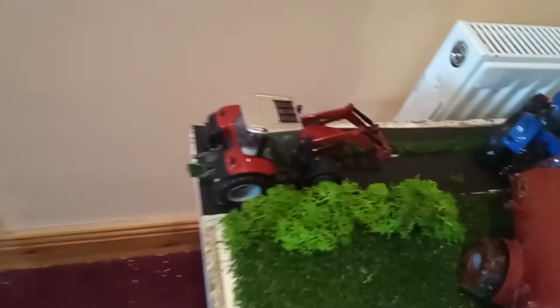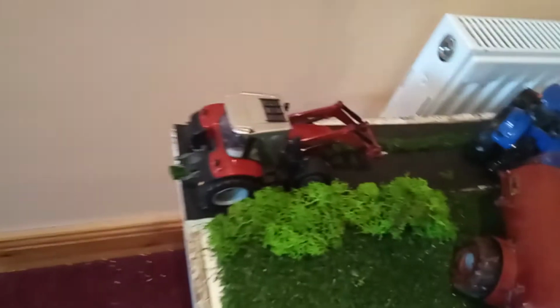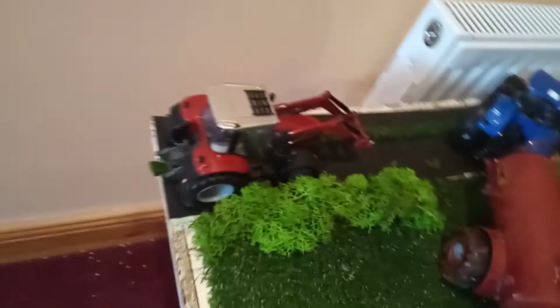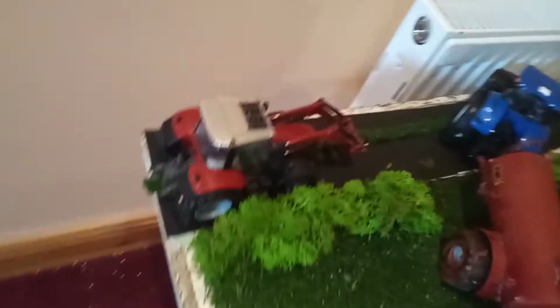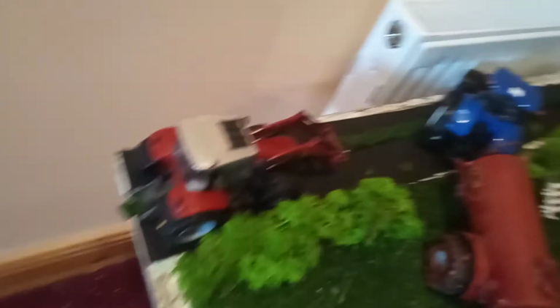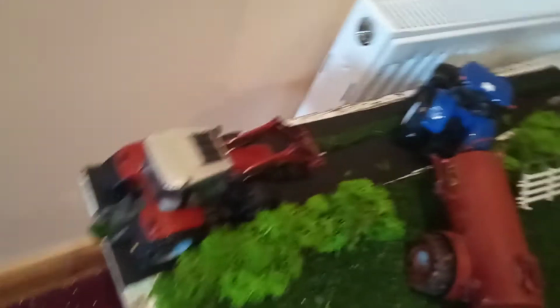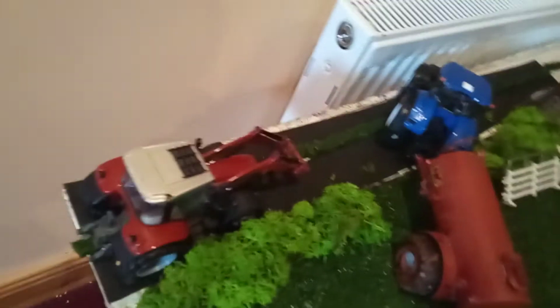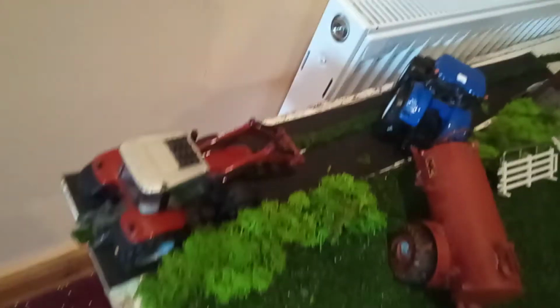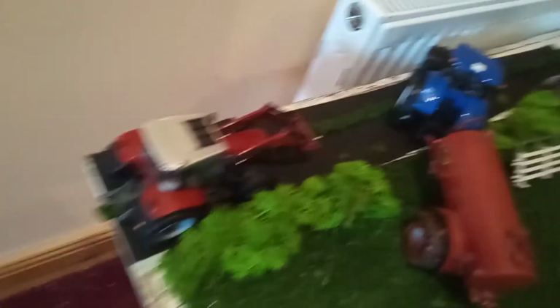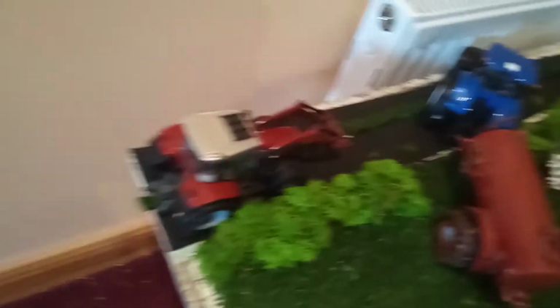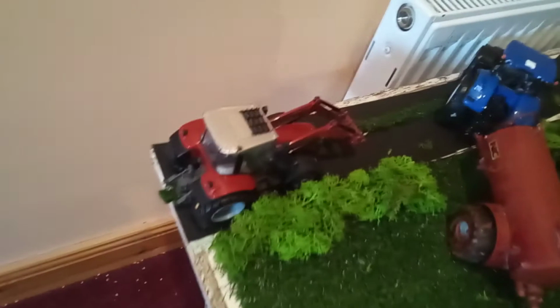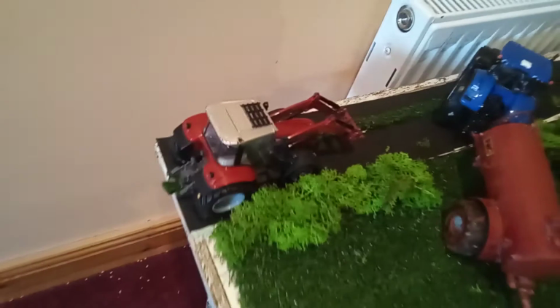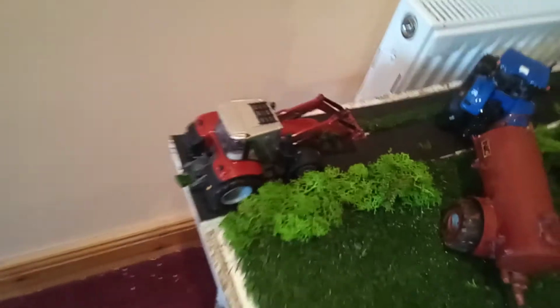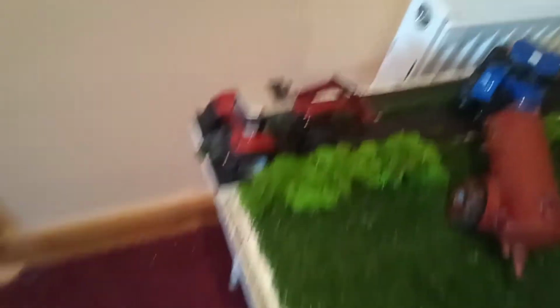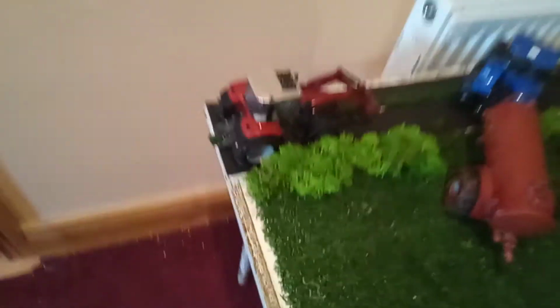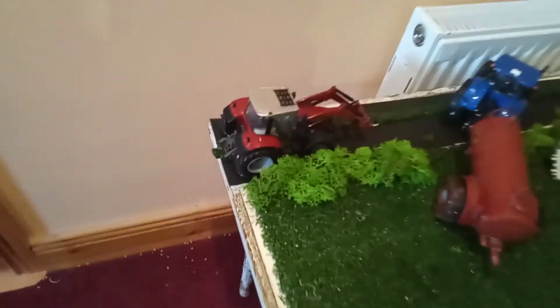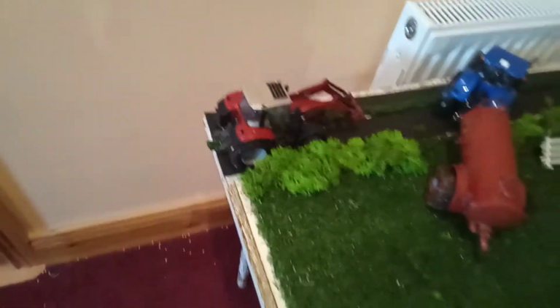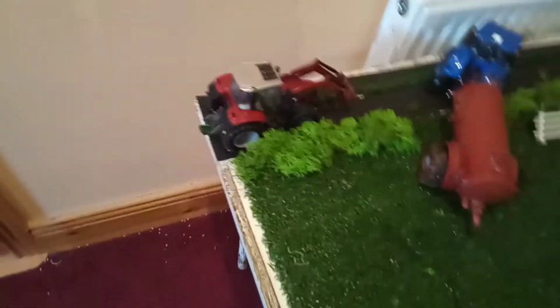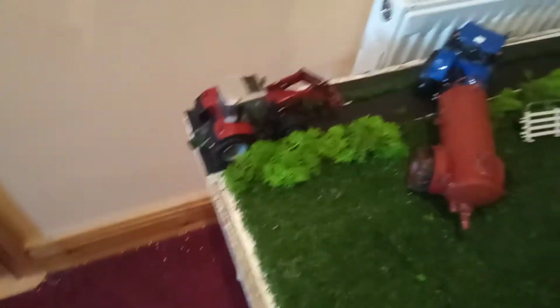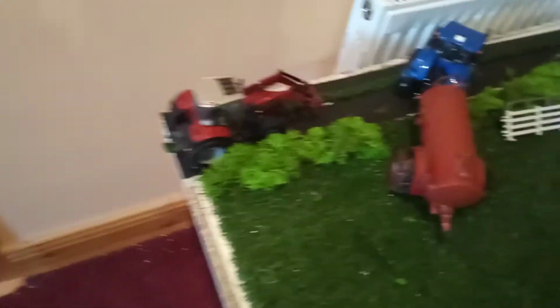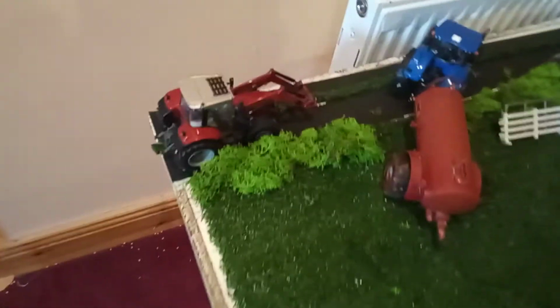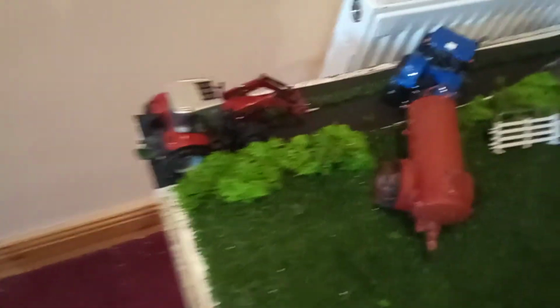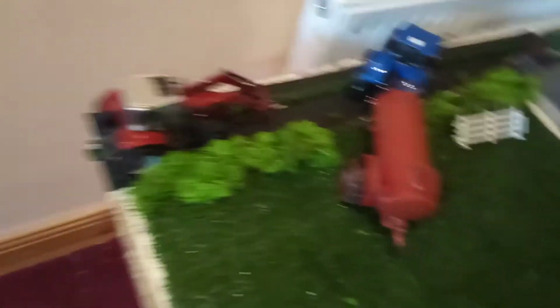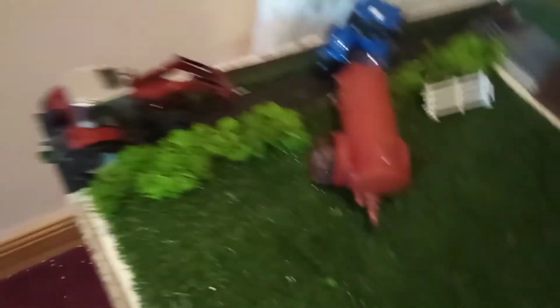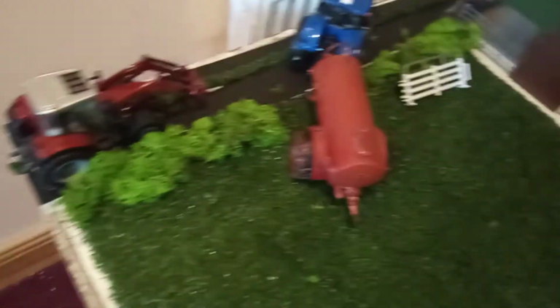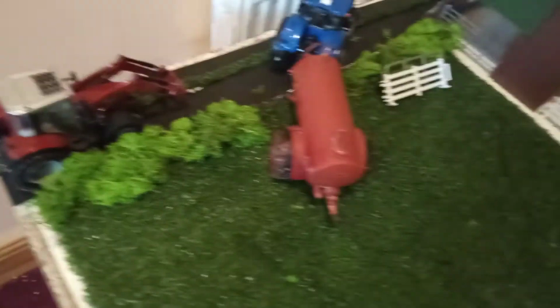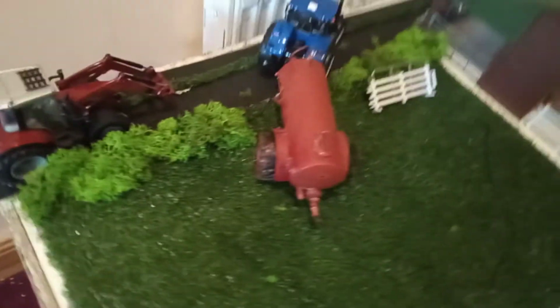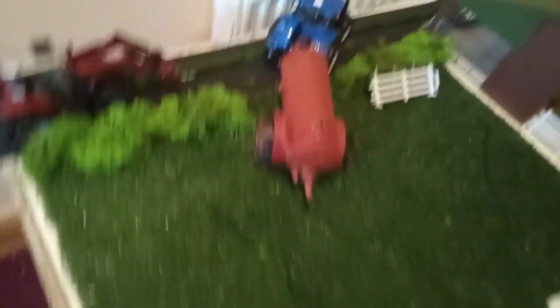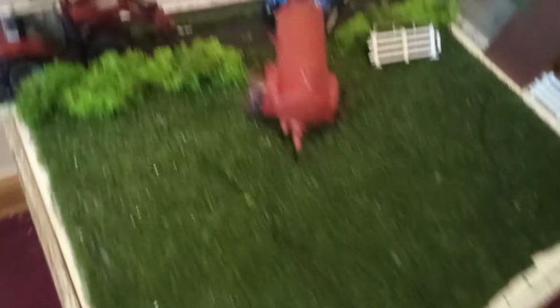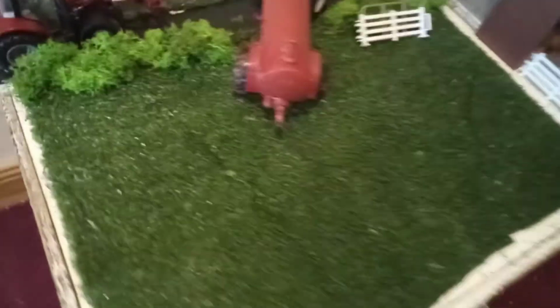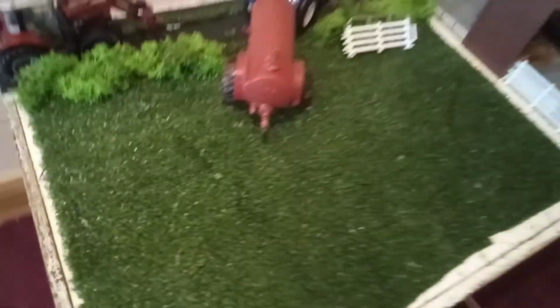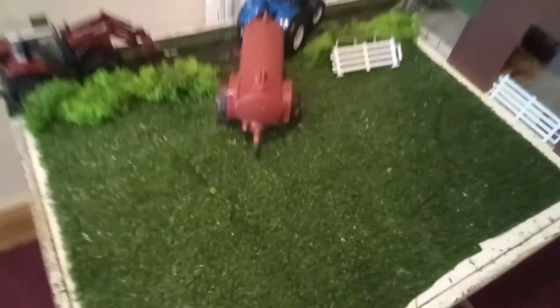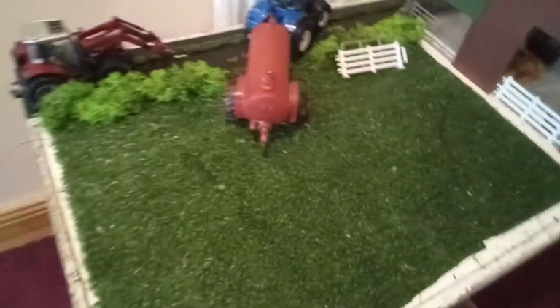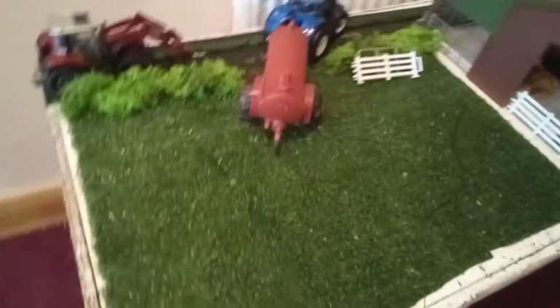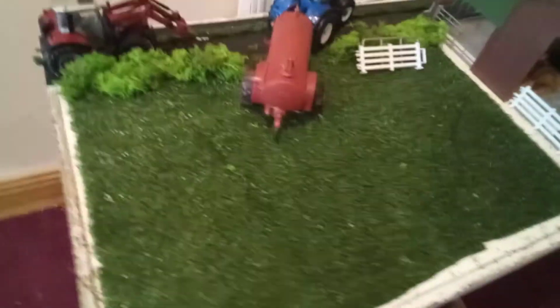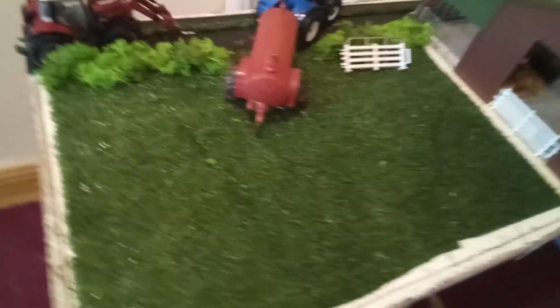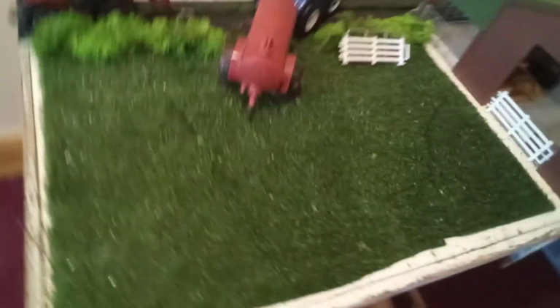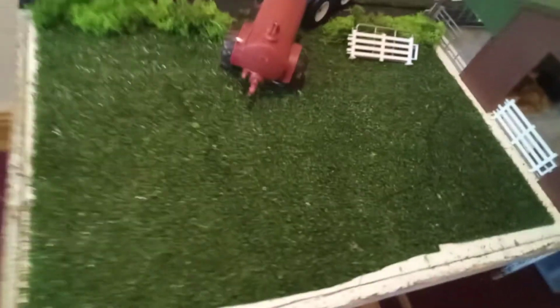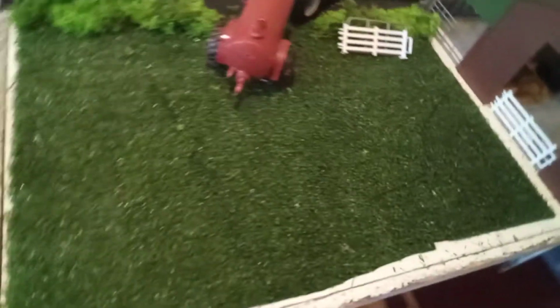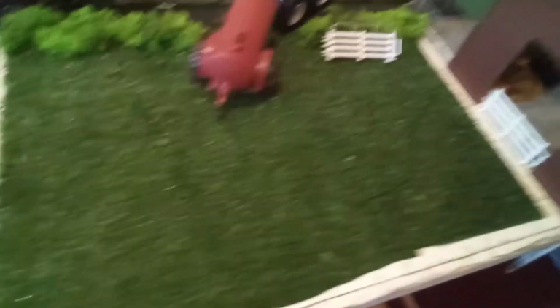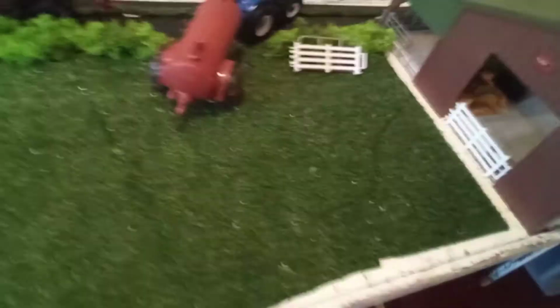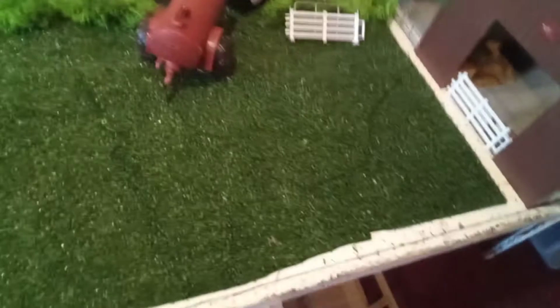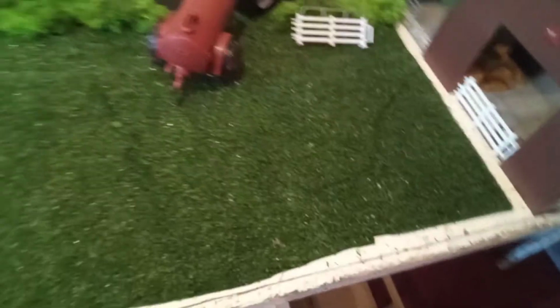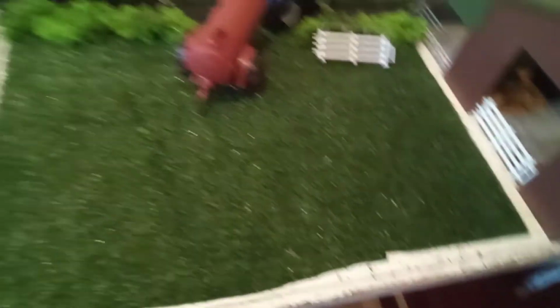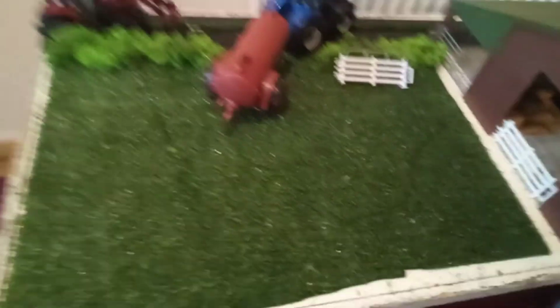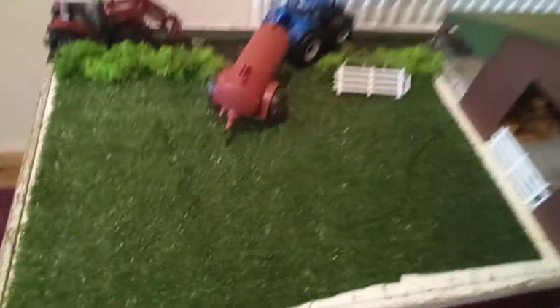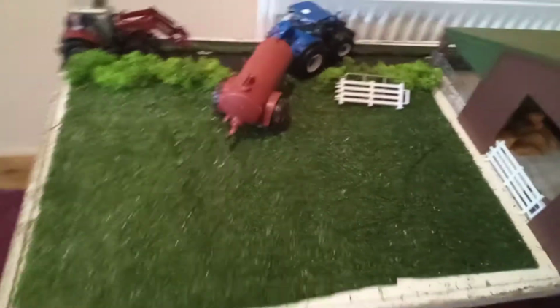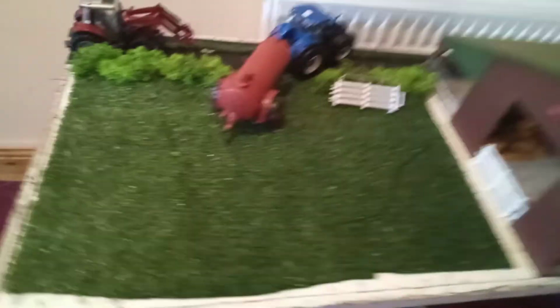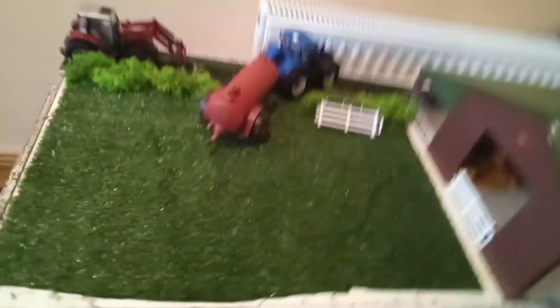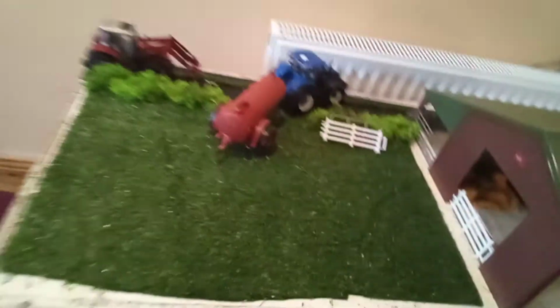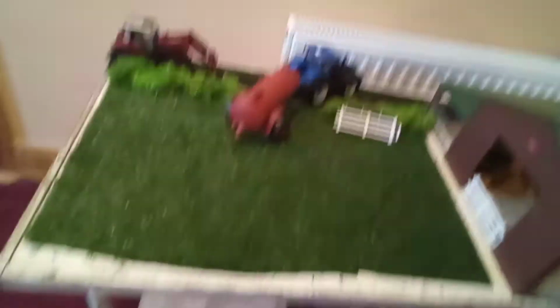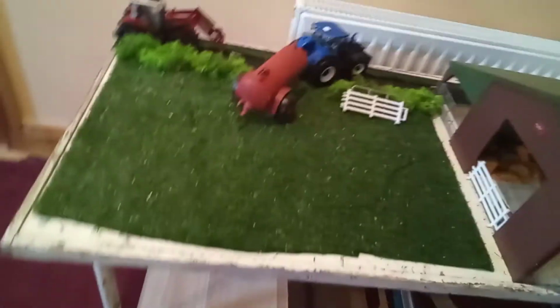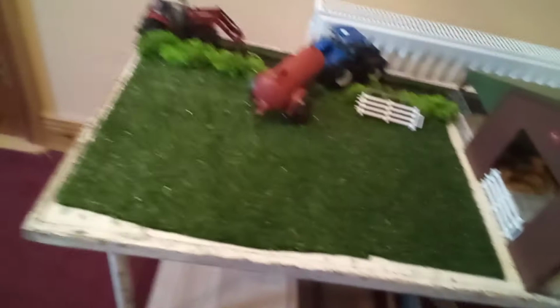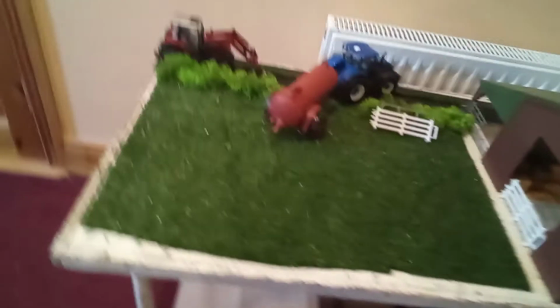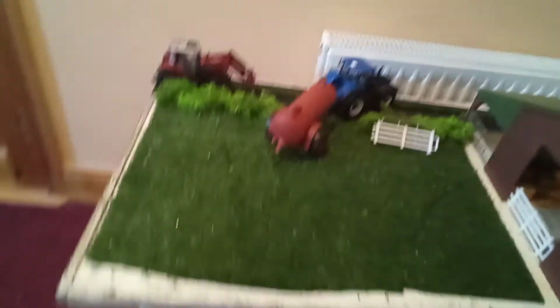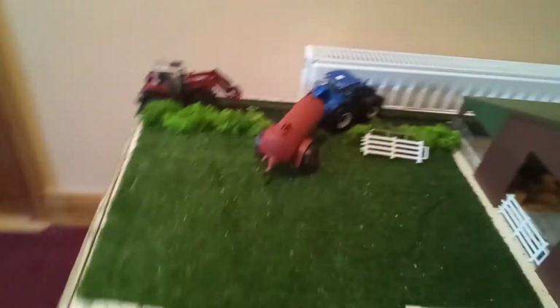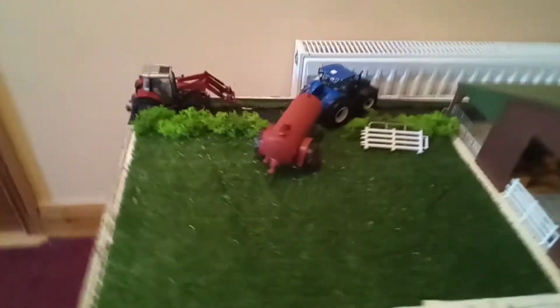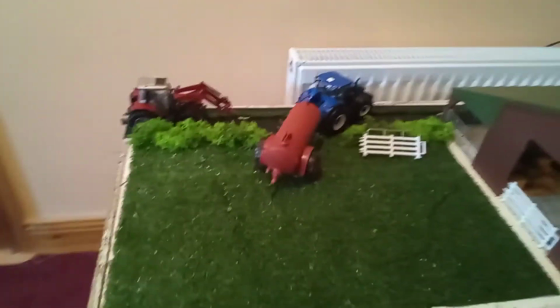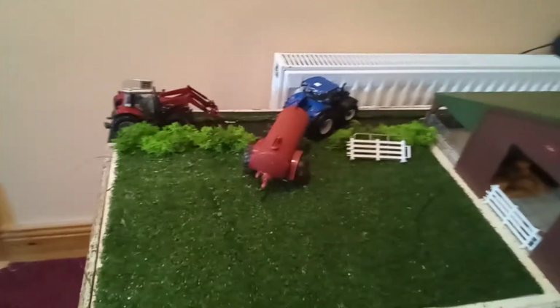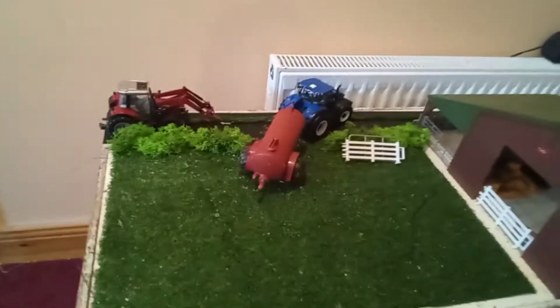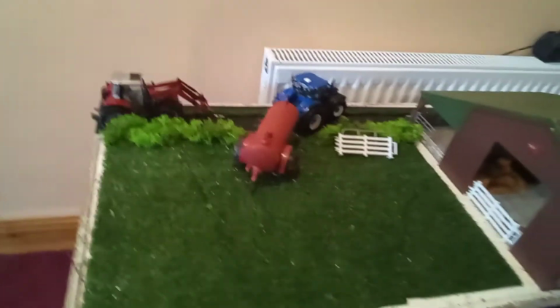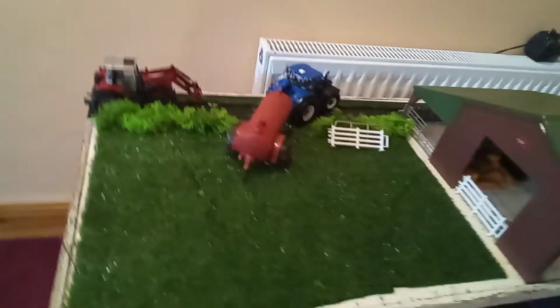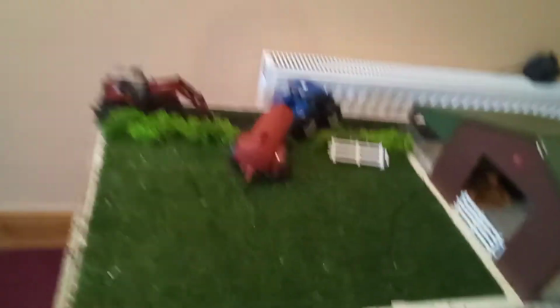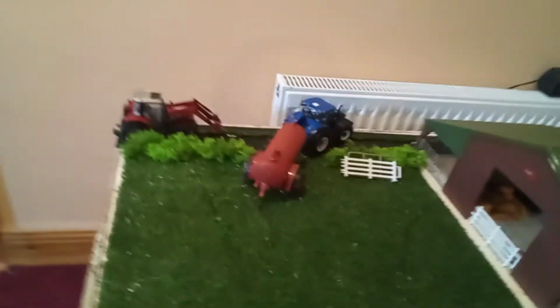That farmer there is just going down the road. He just stopped up there to let the T7 out.